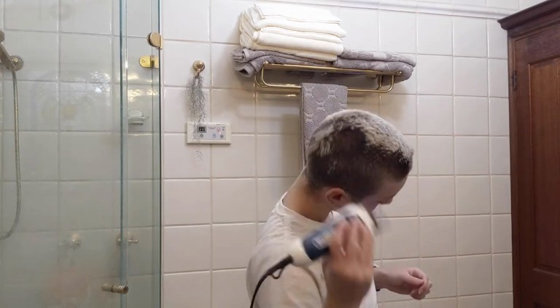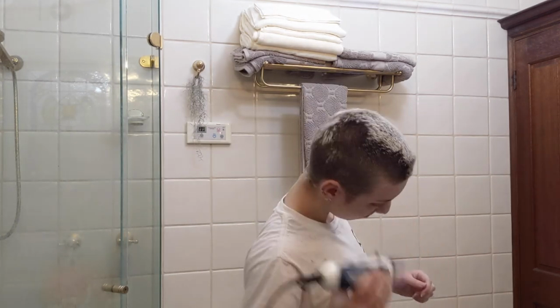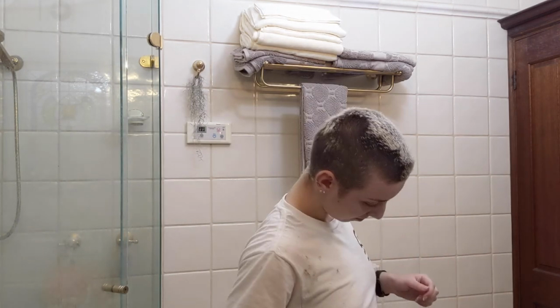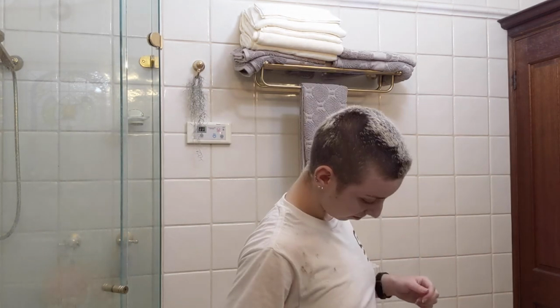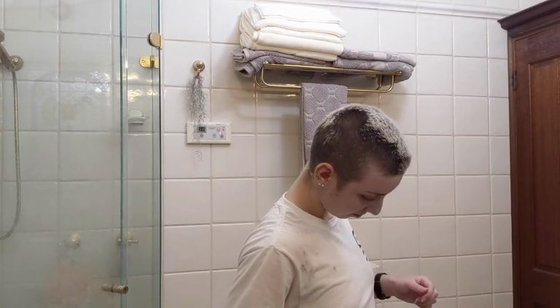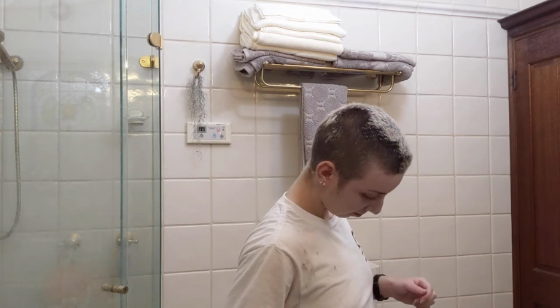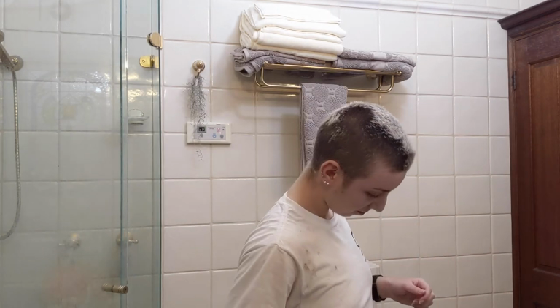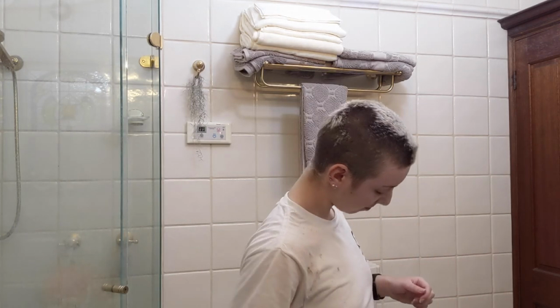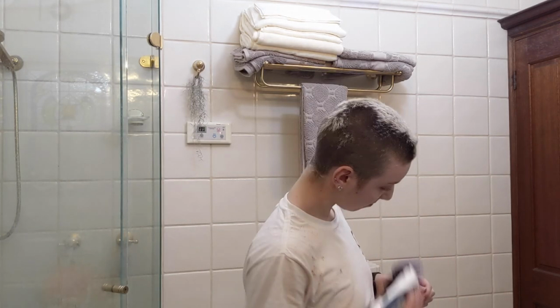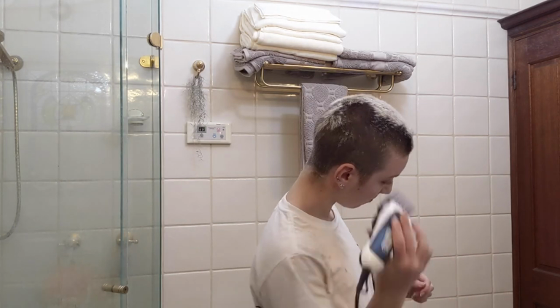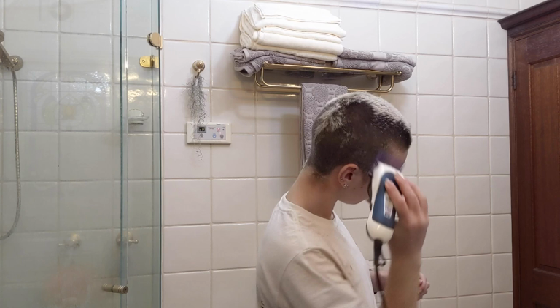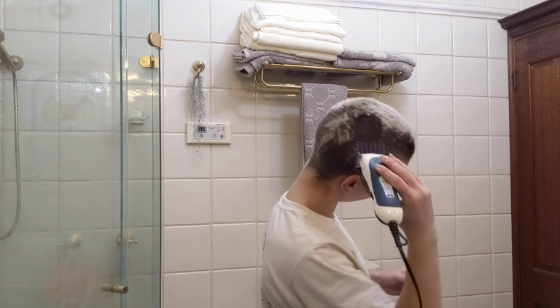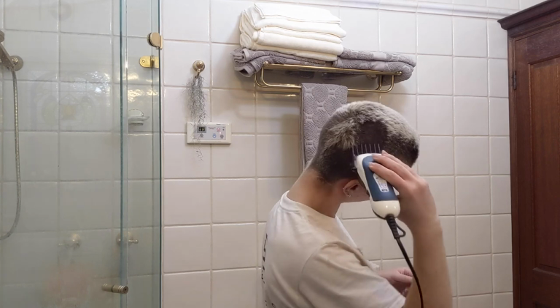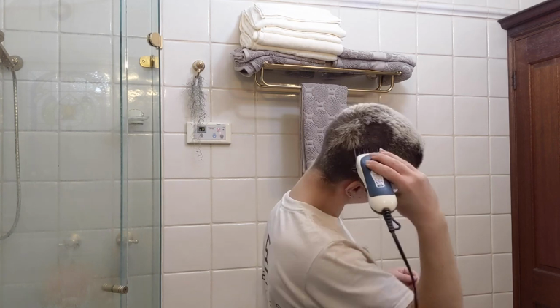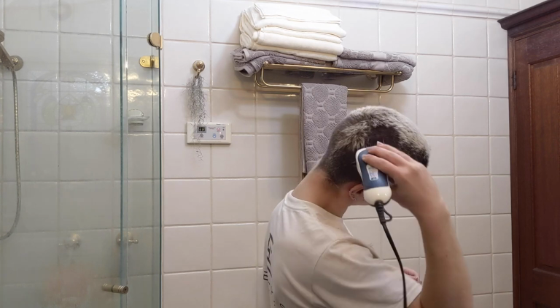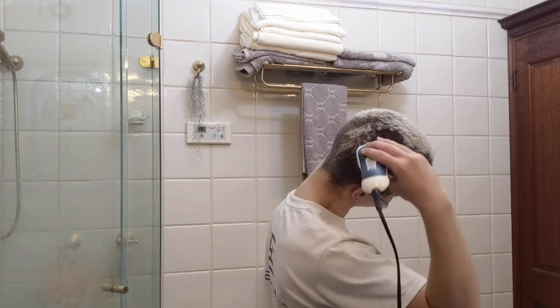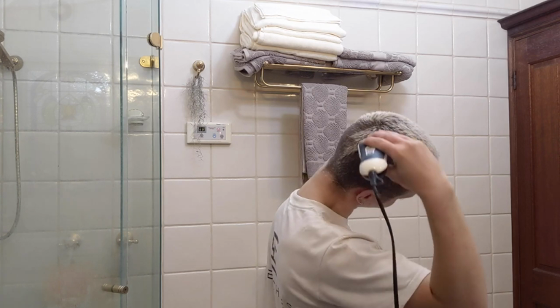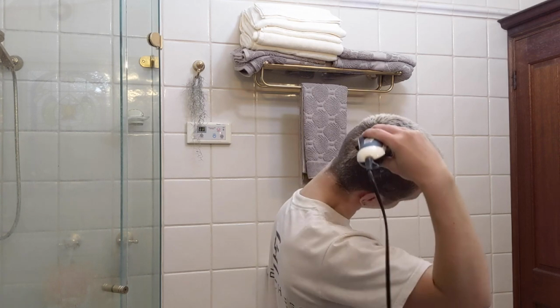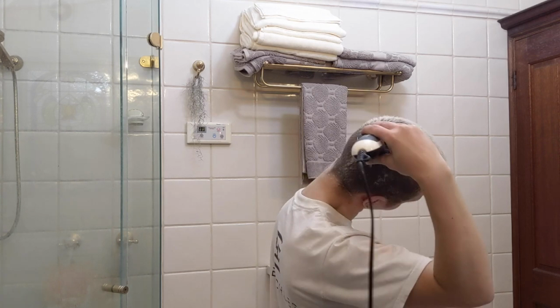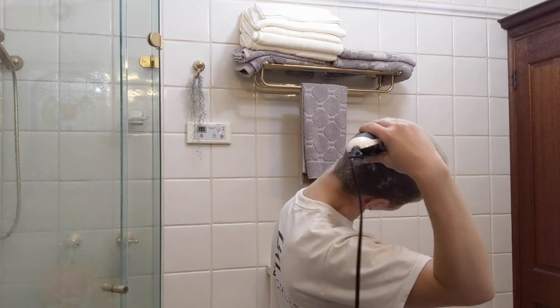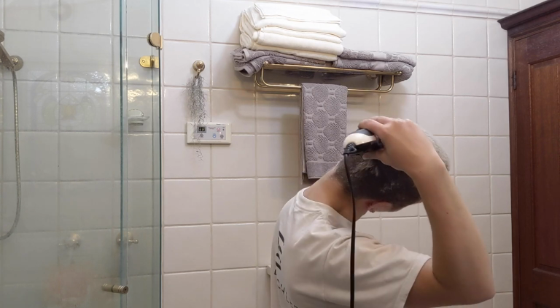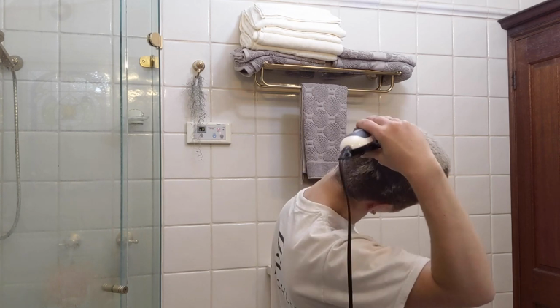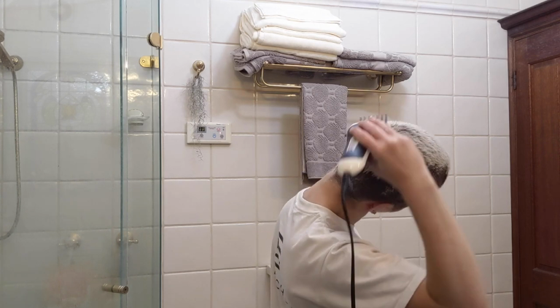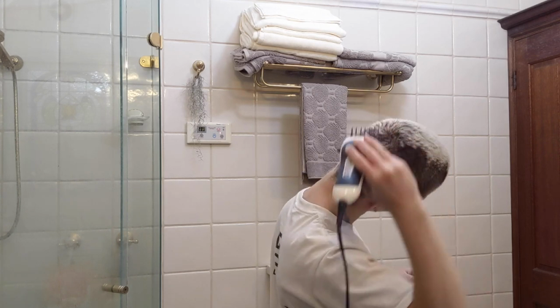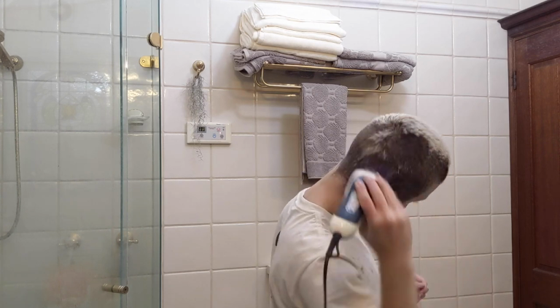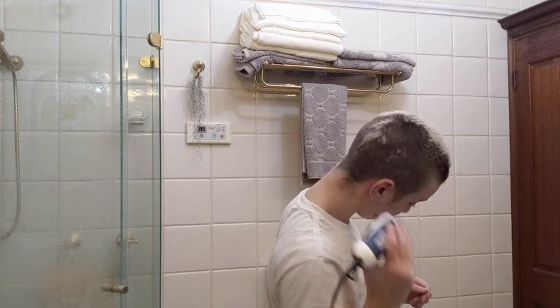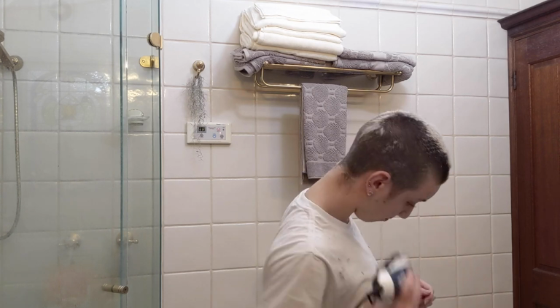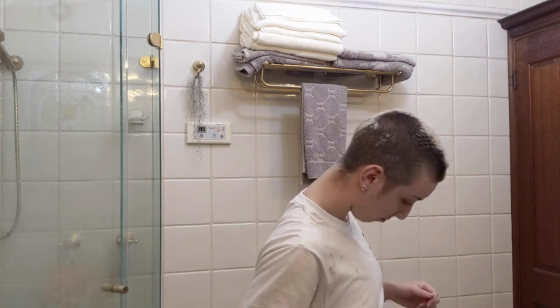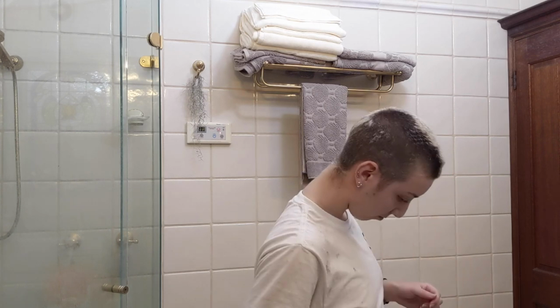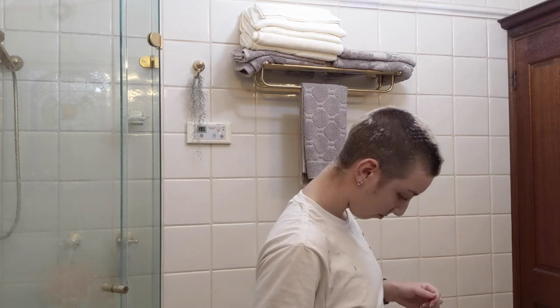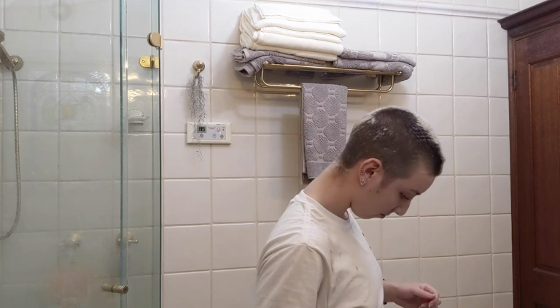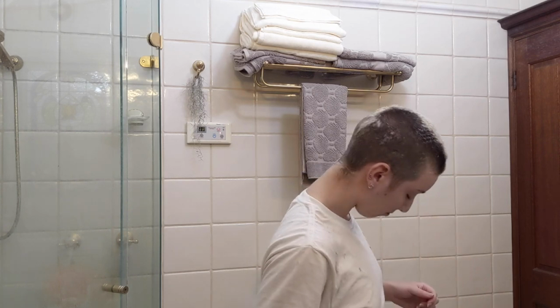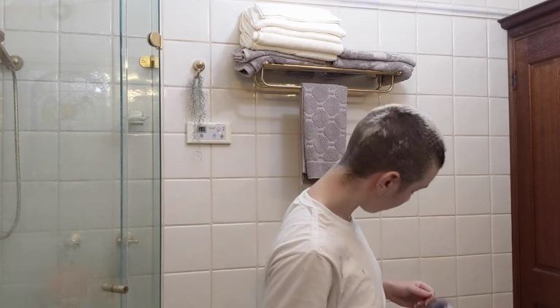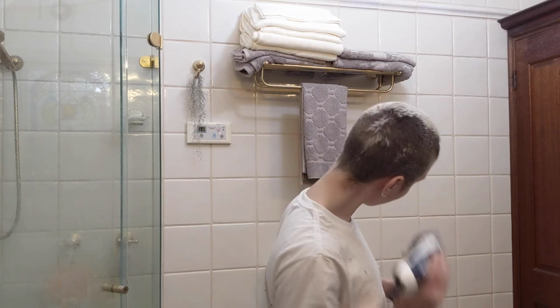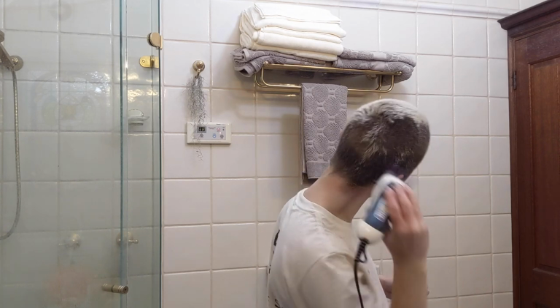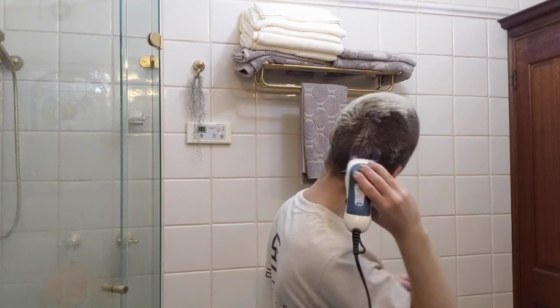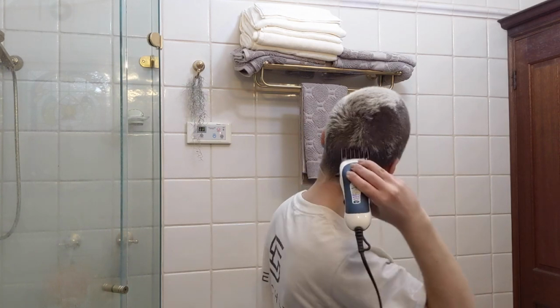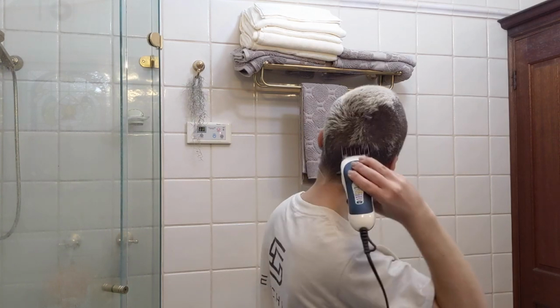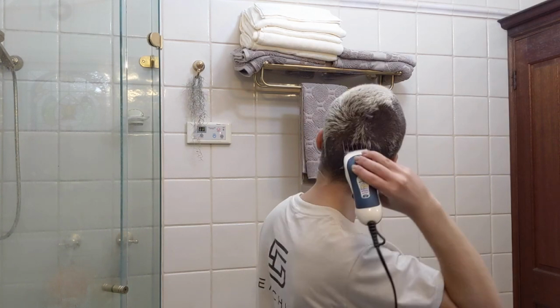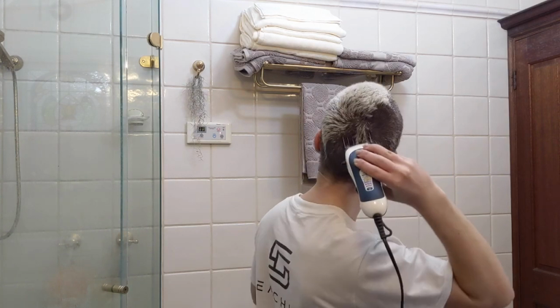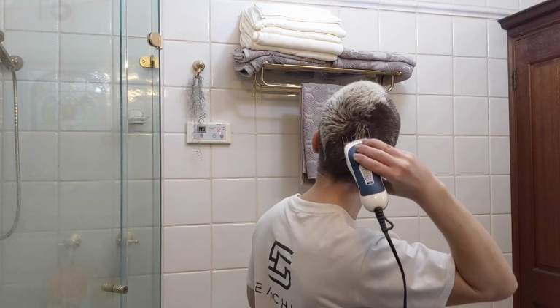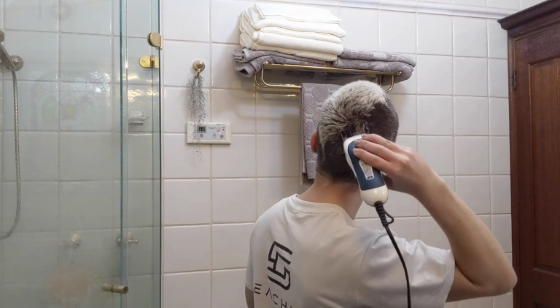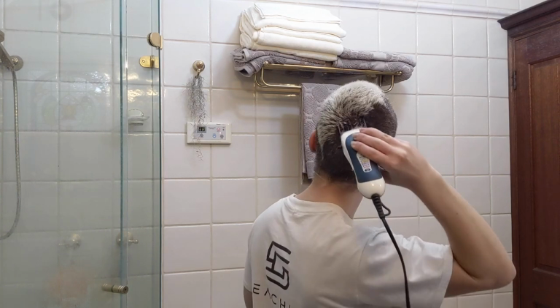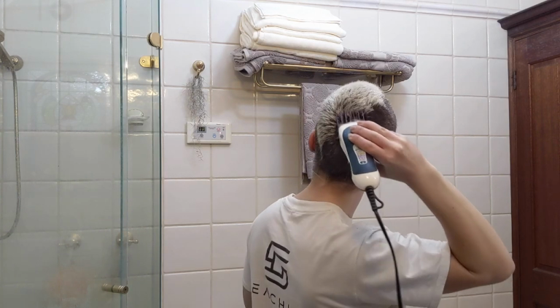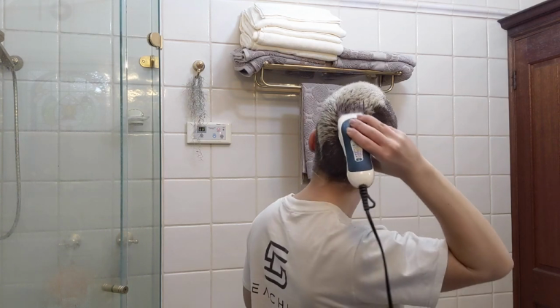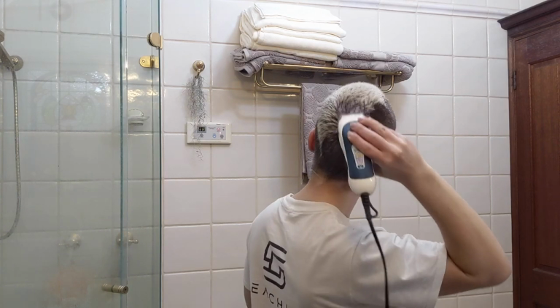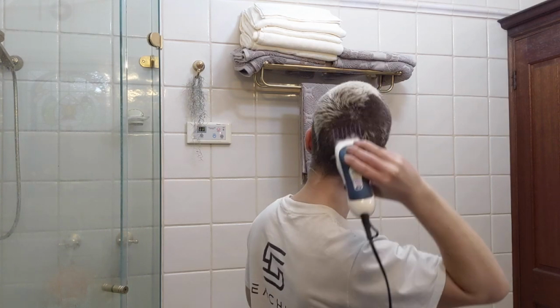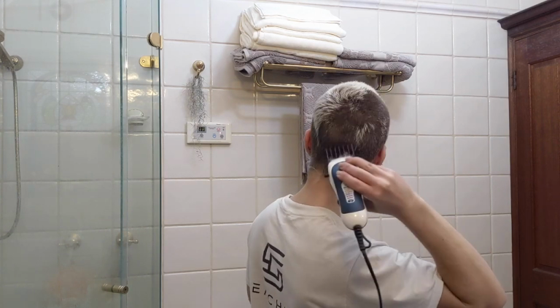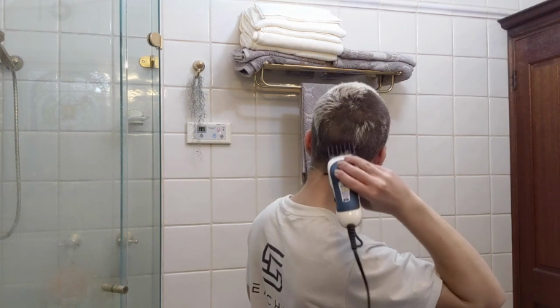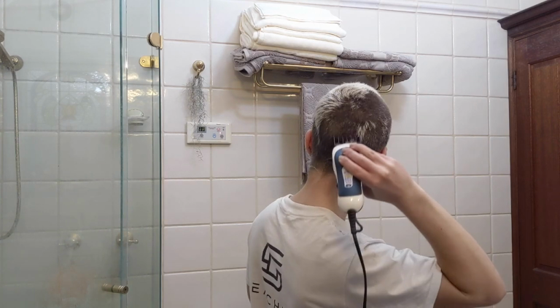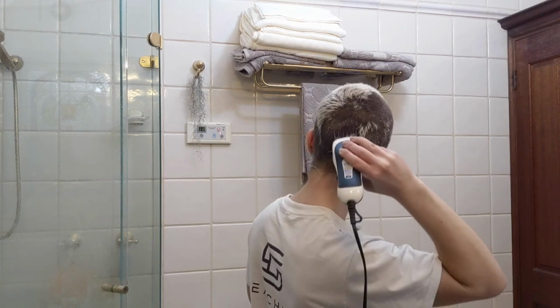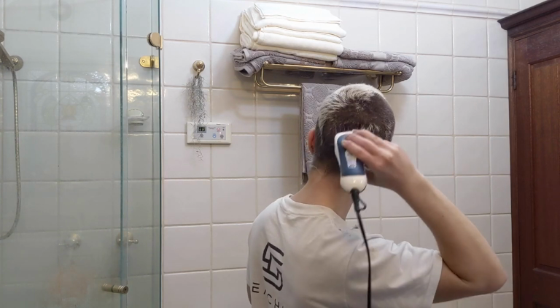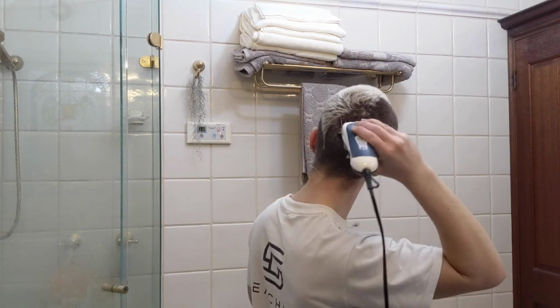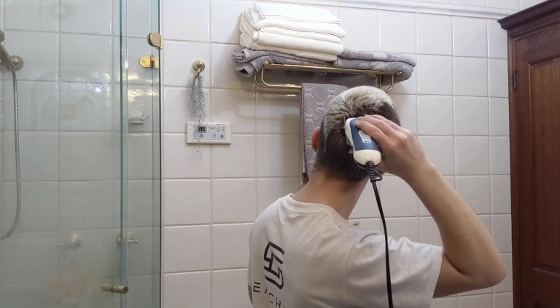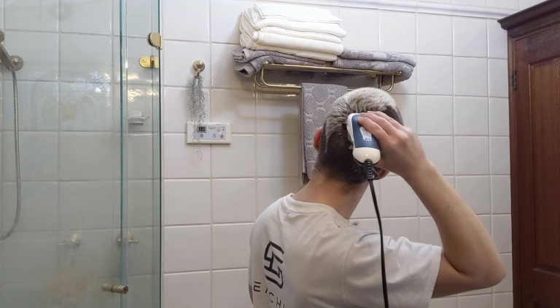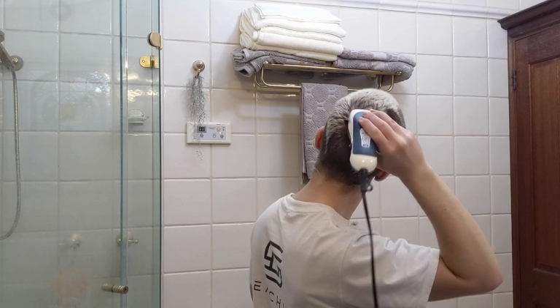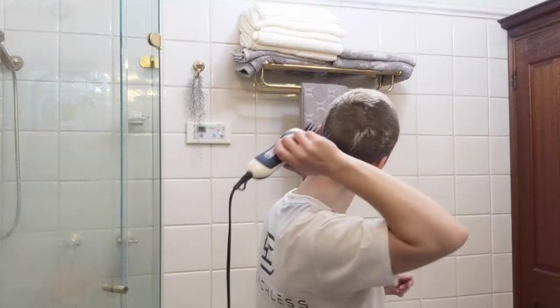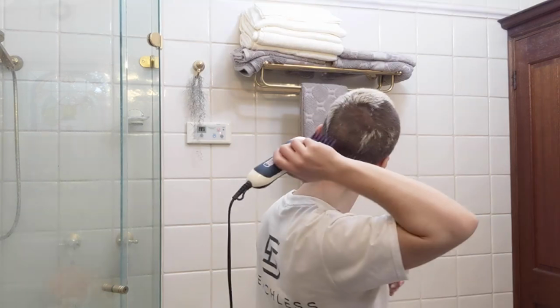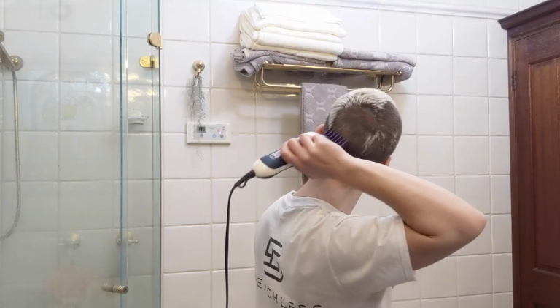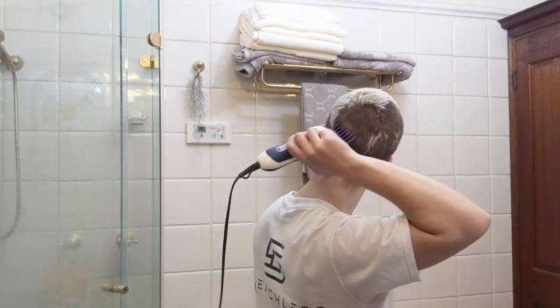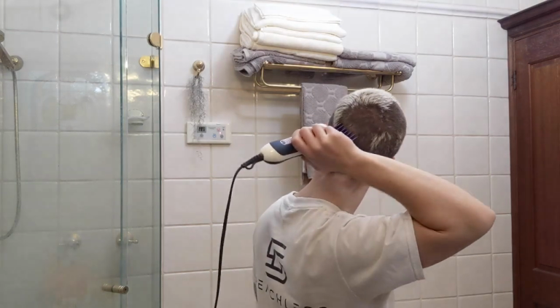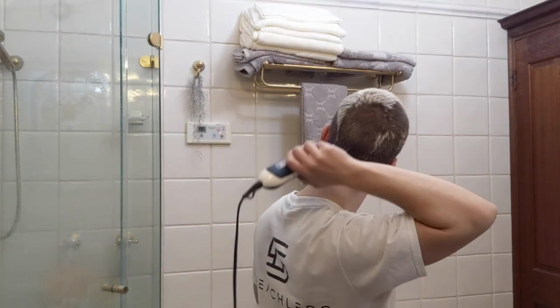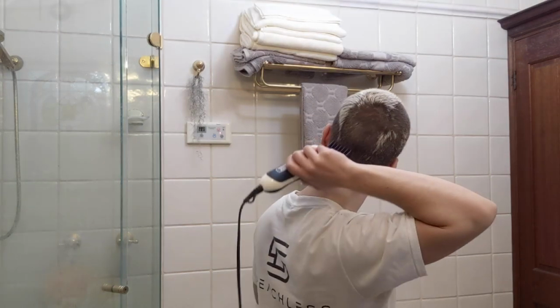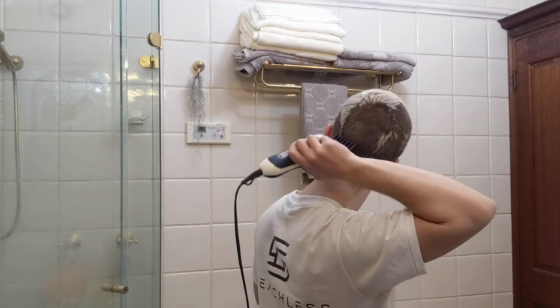Around the crown I take a lot of care and focus on going in from all directions around the outside in towards the center.